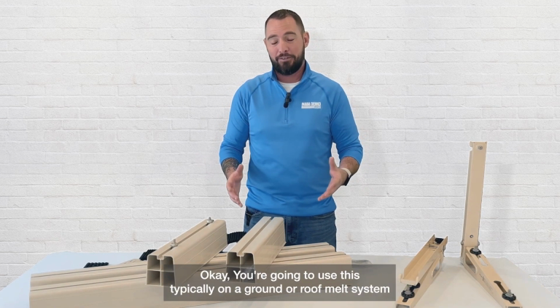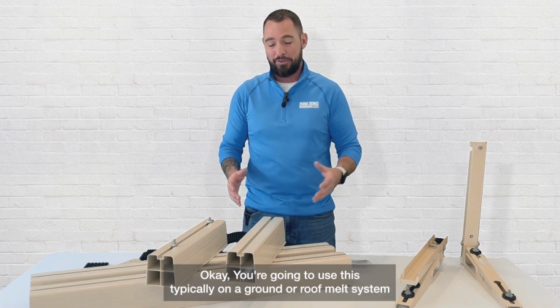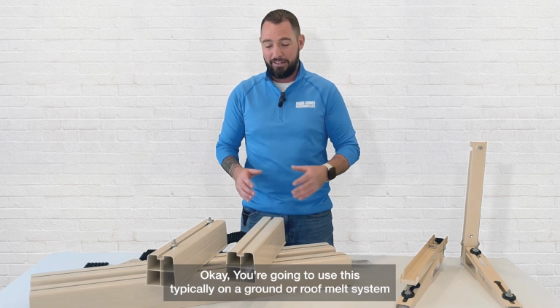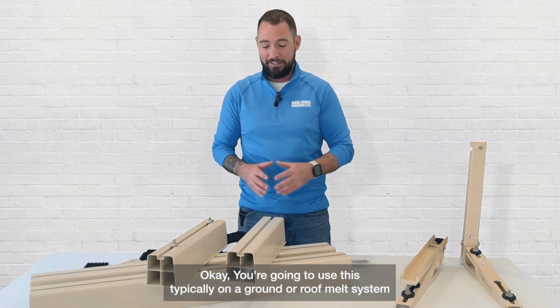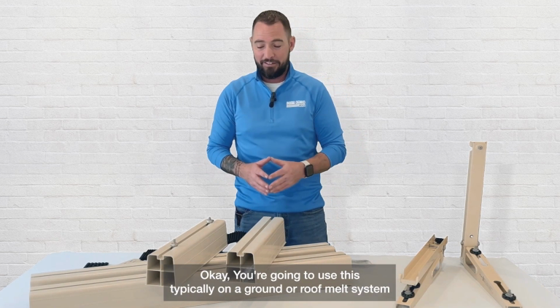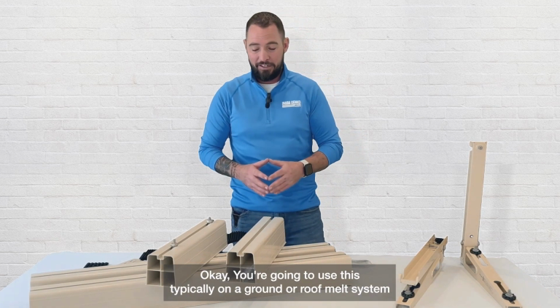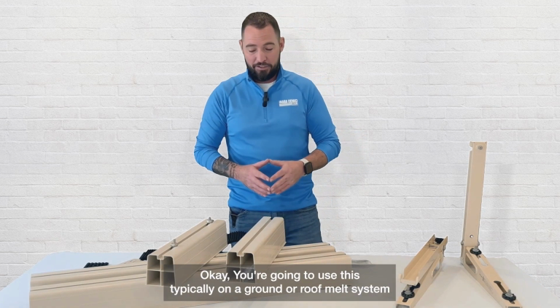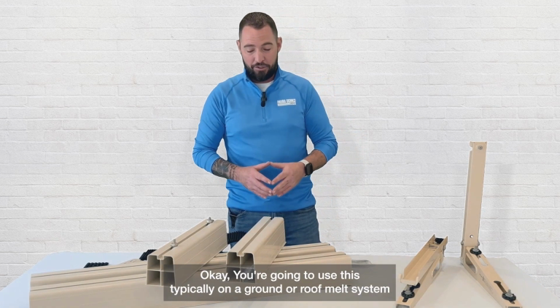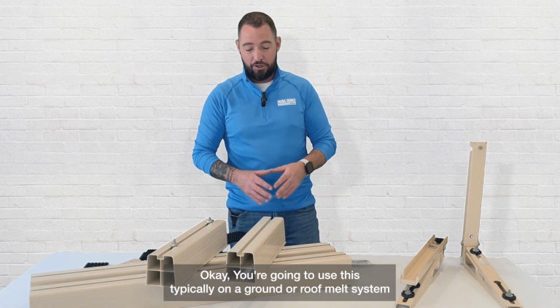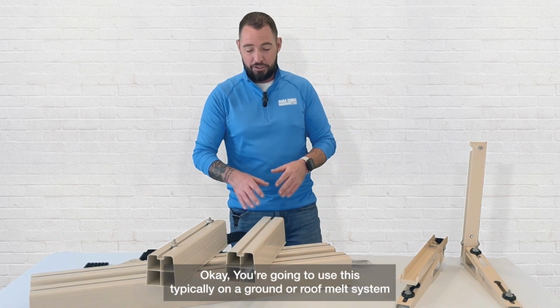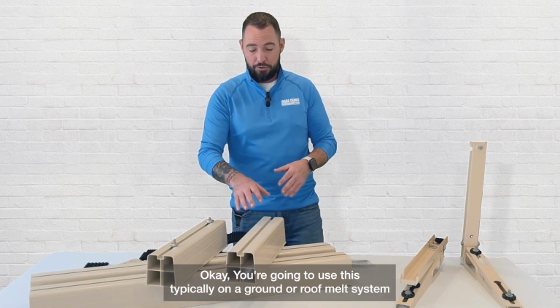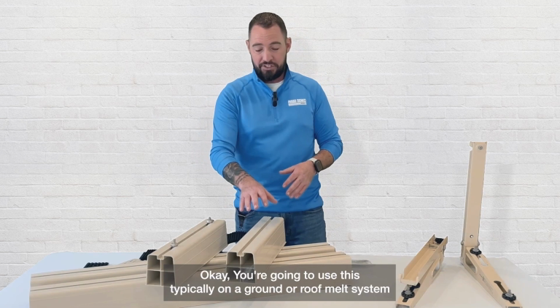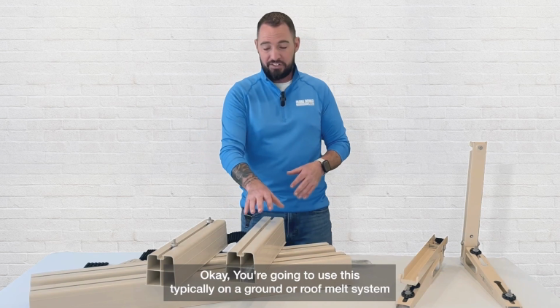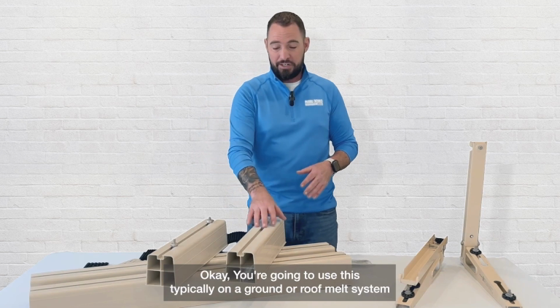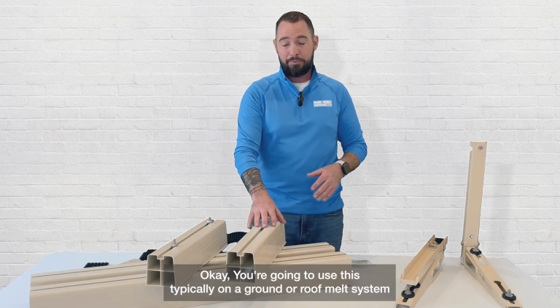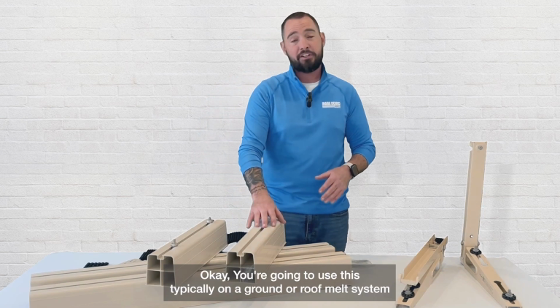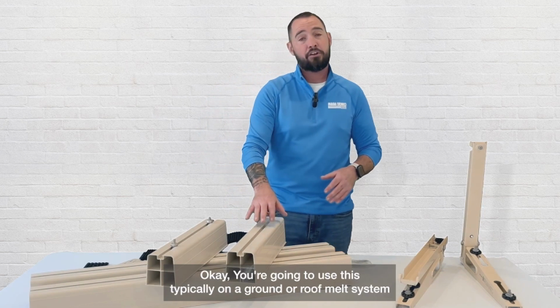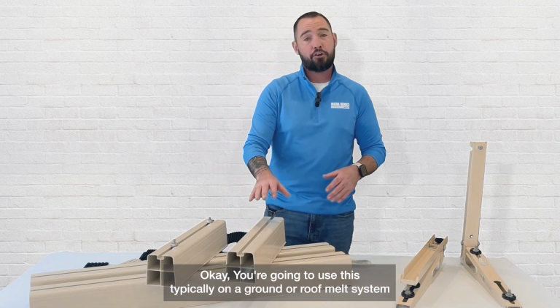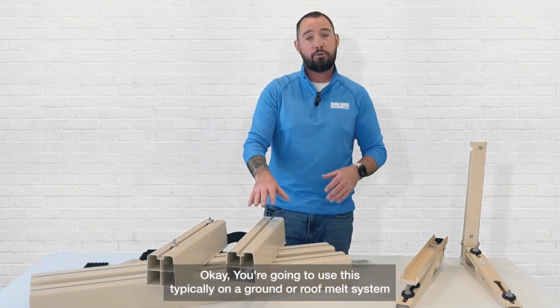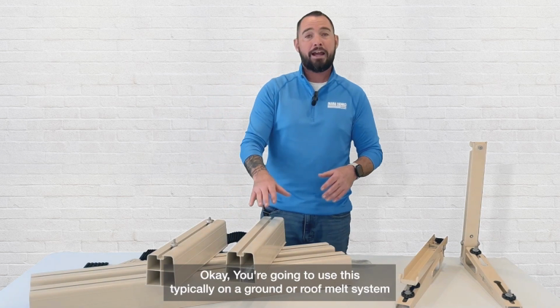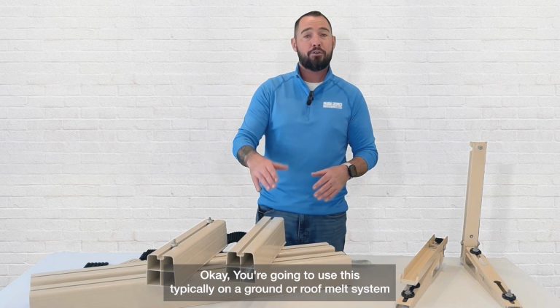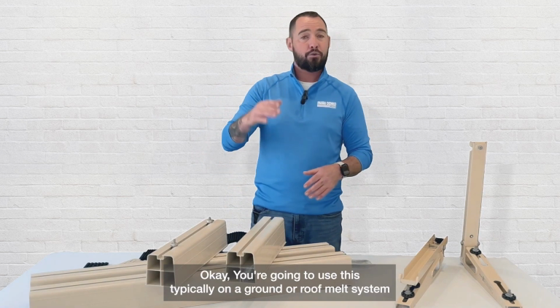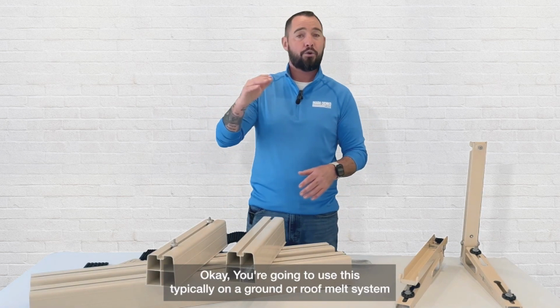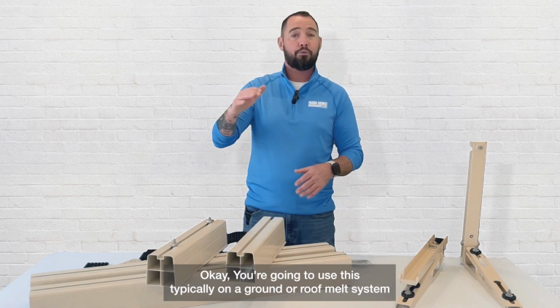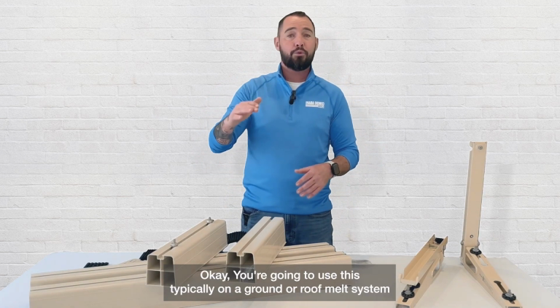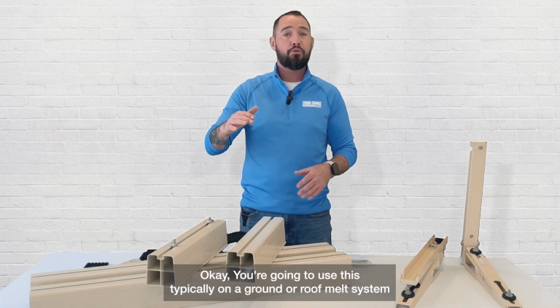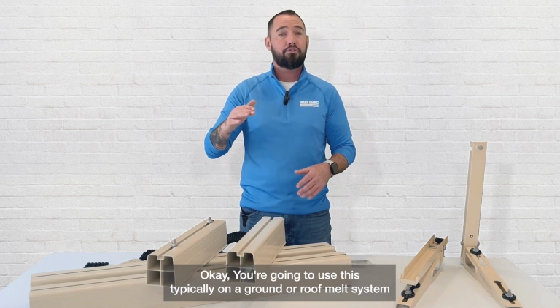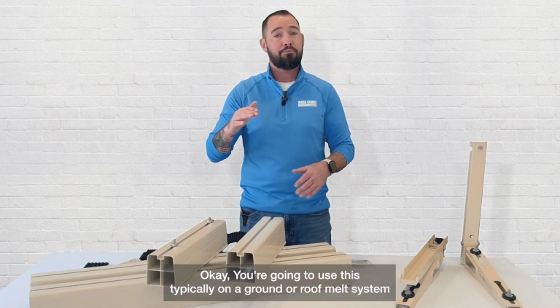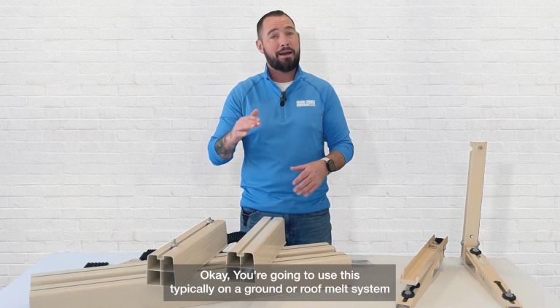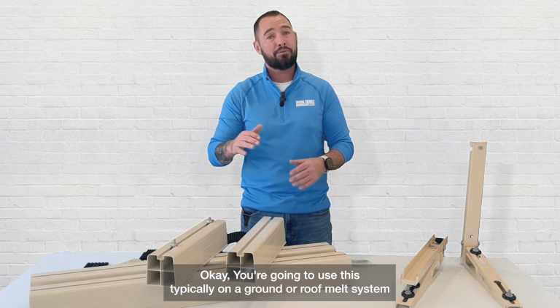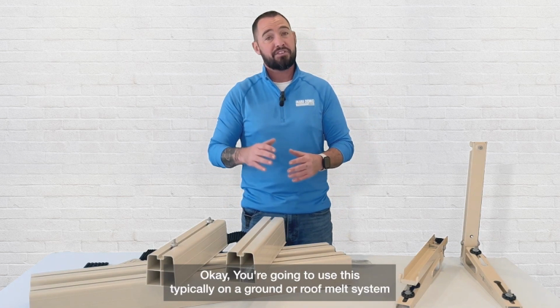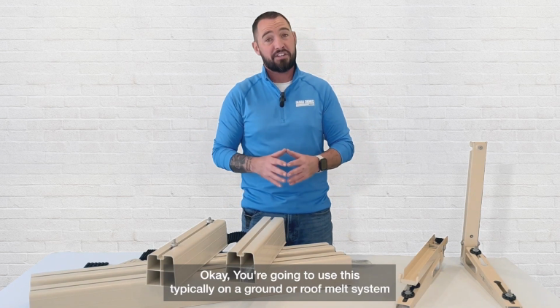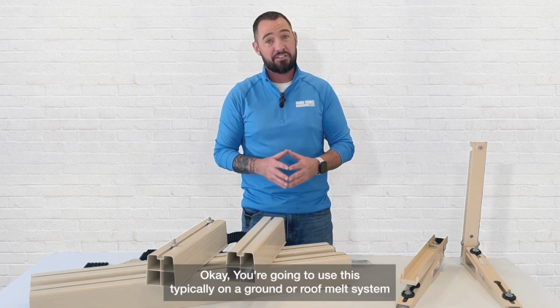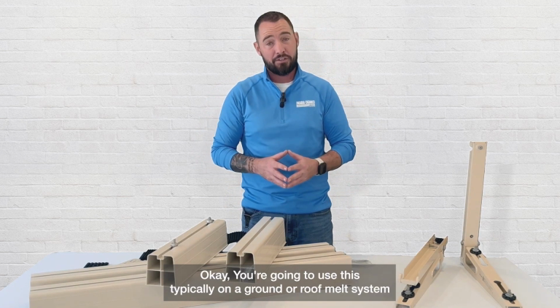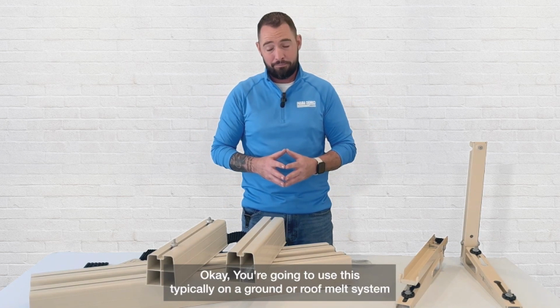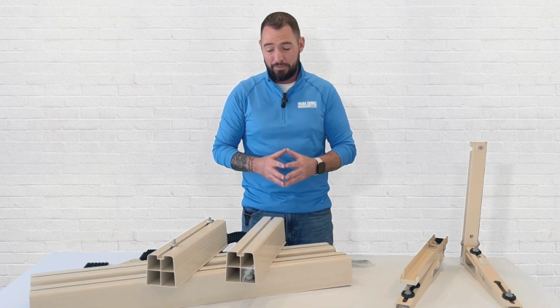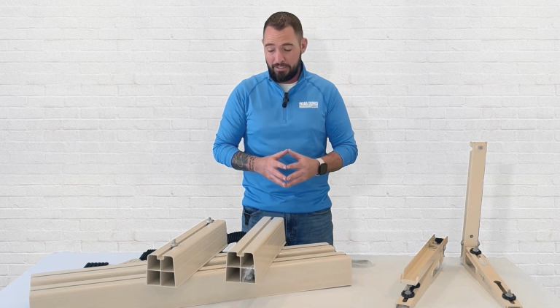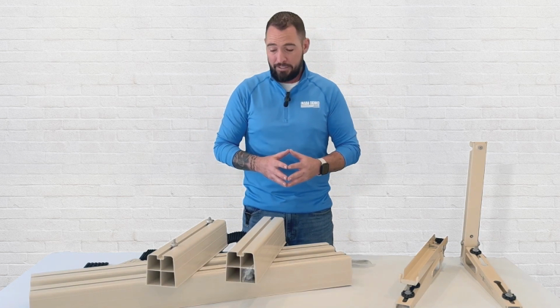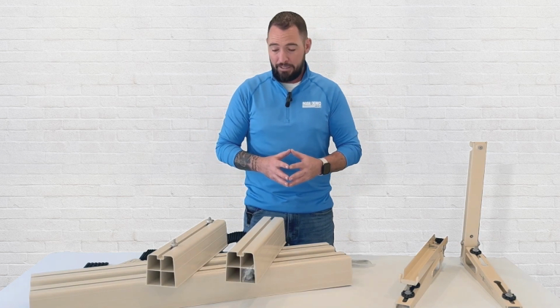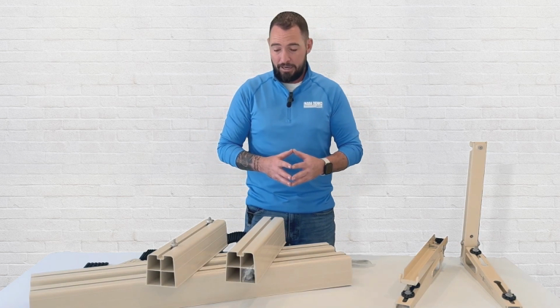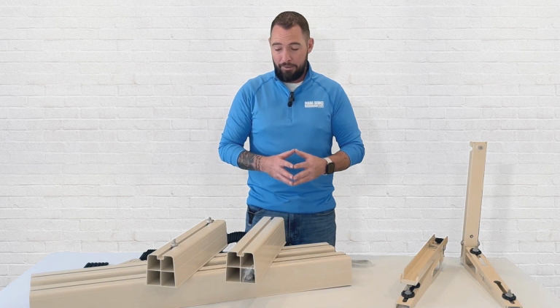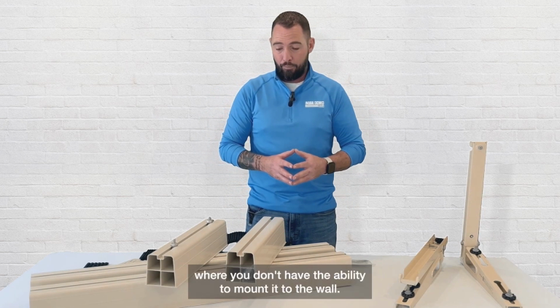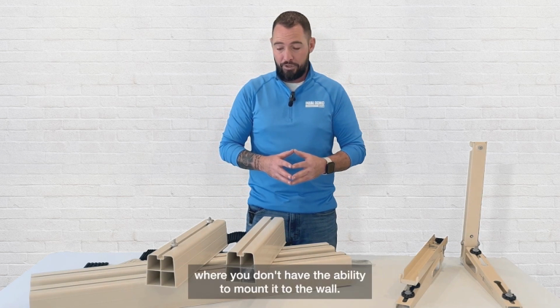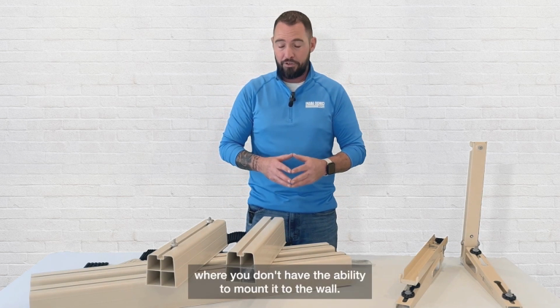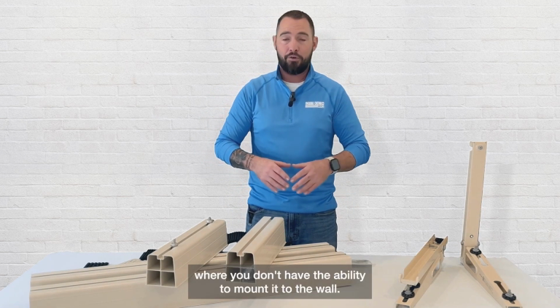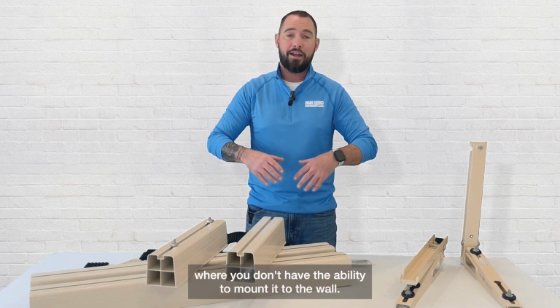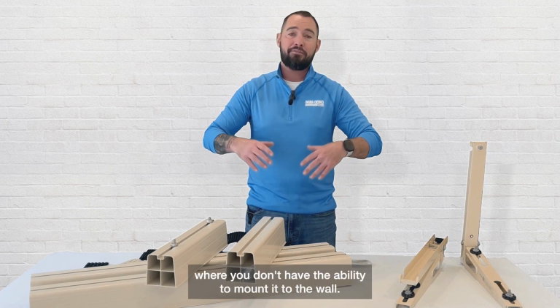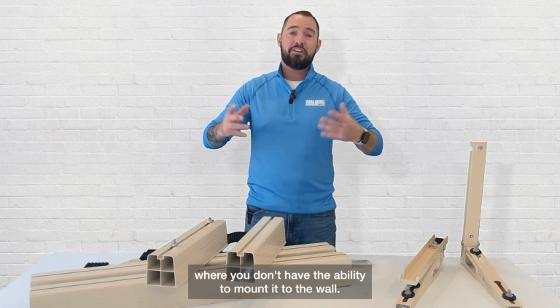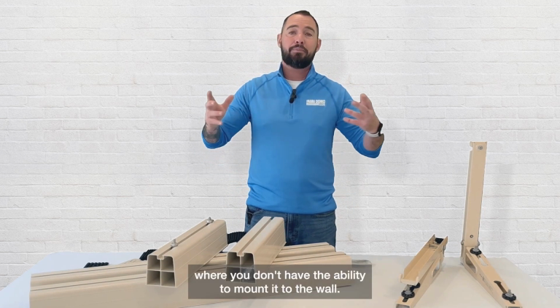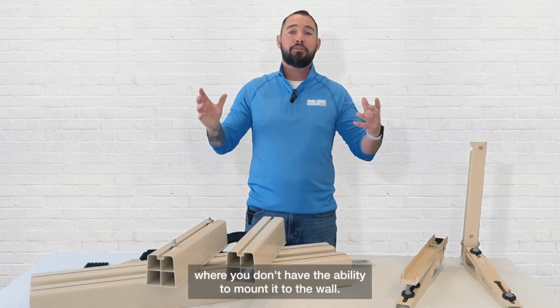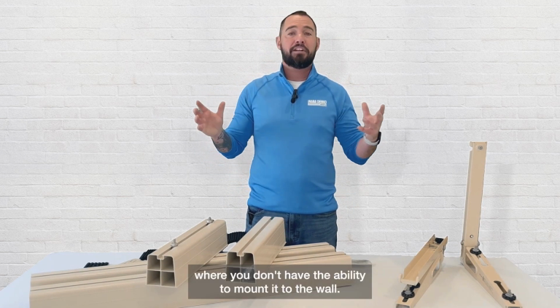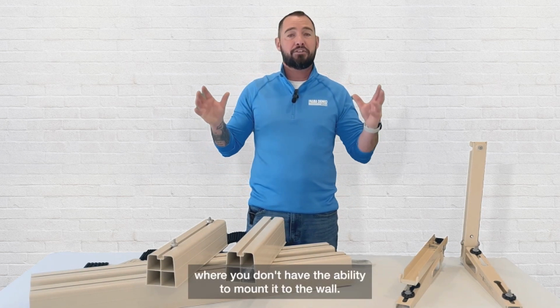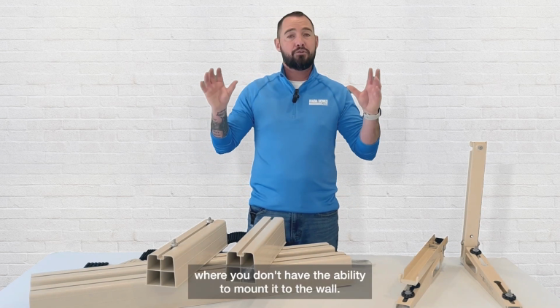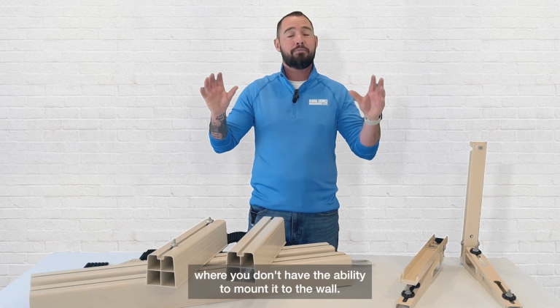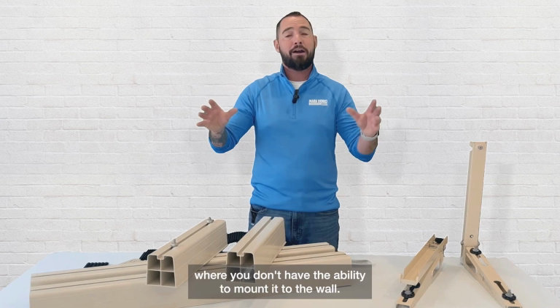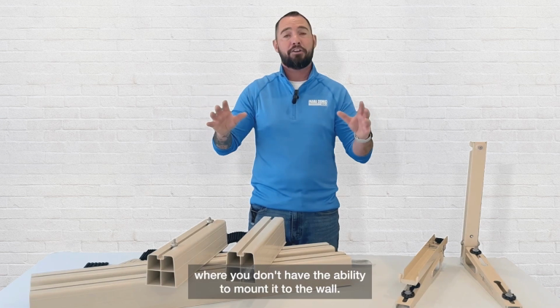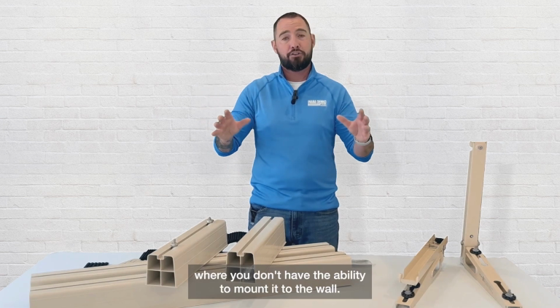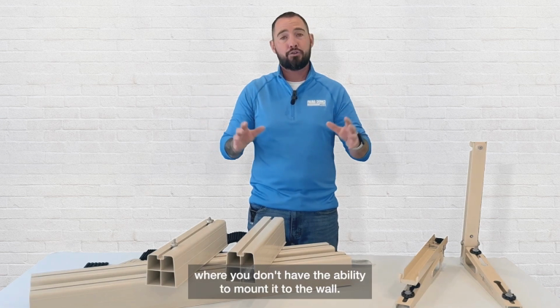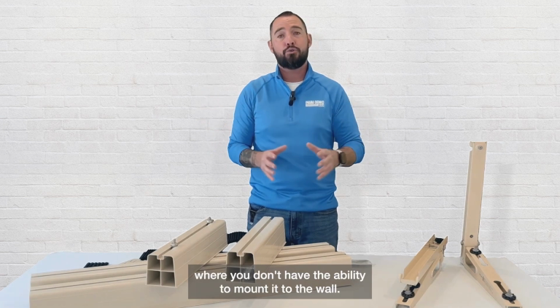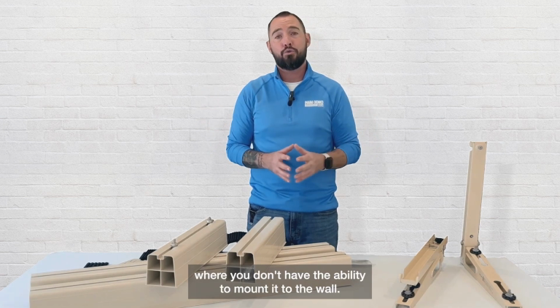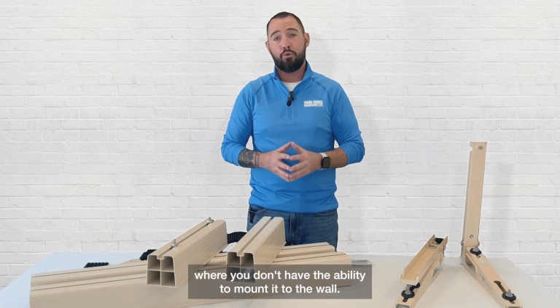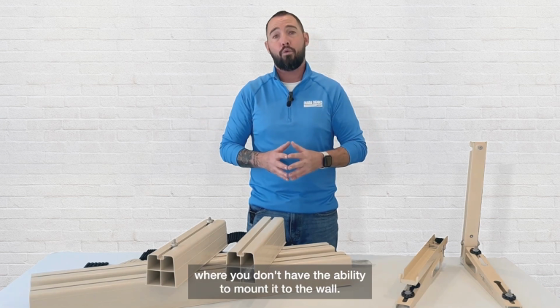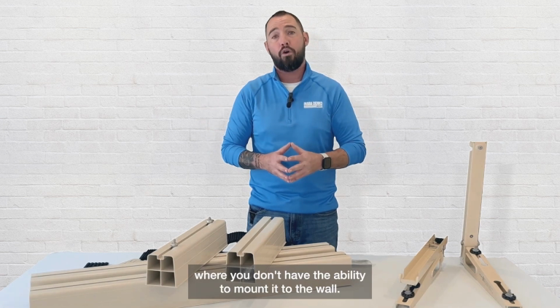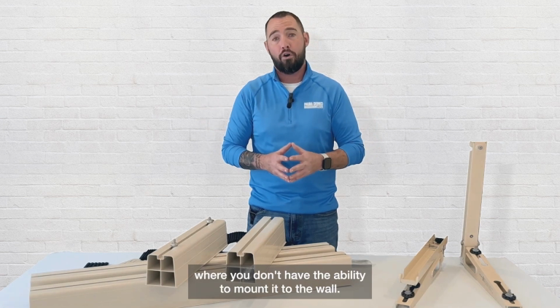You're going to use the Pla Rock typically on a ground or a roof mount system where you don't have the ability to mount it to the wall.